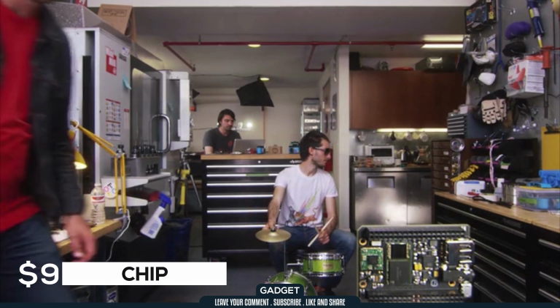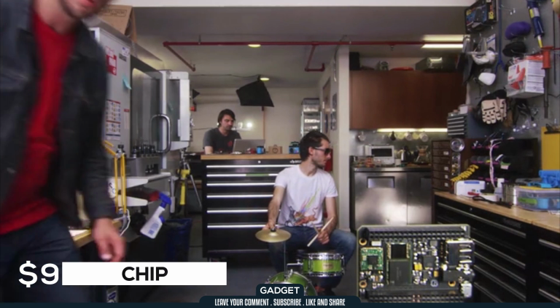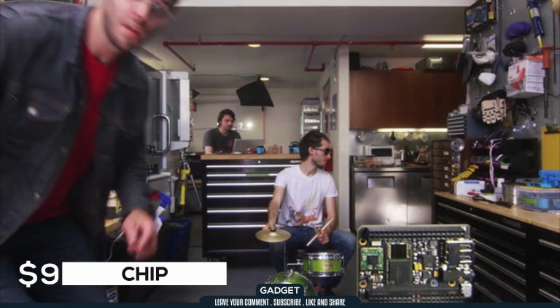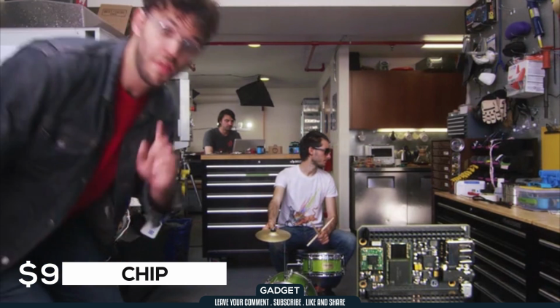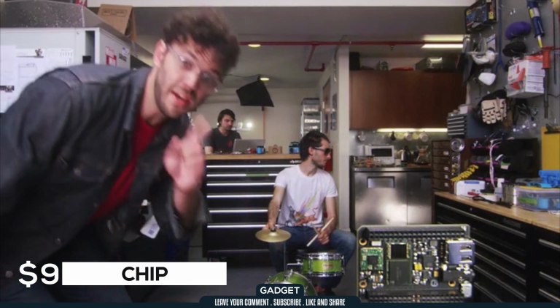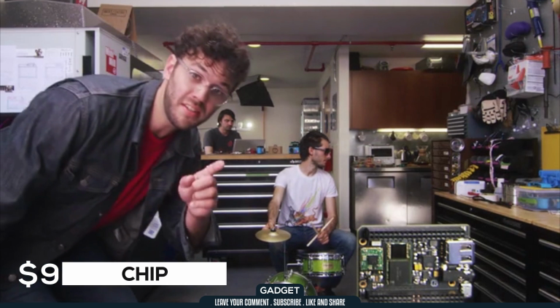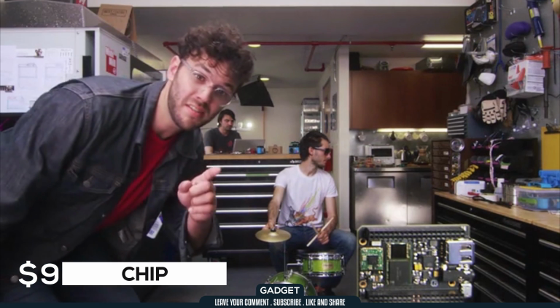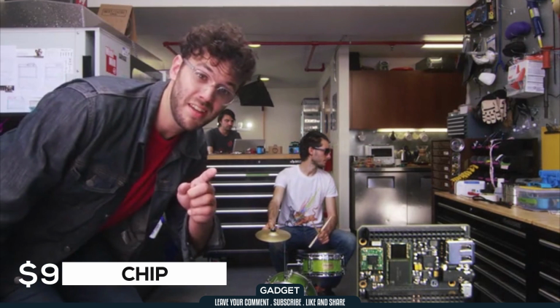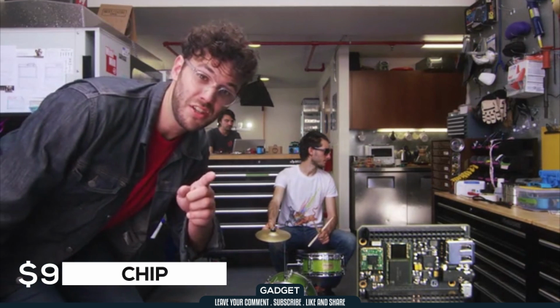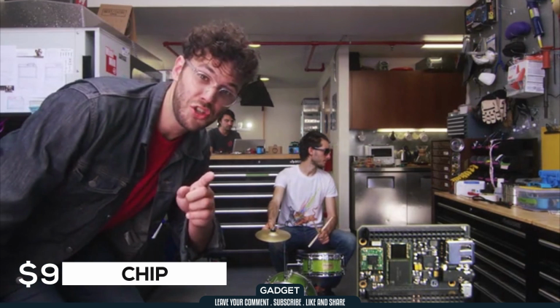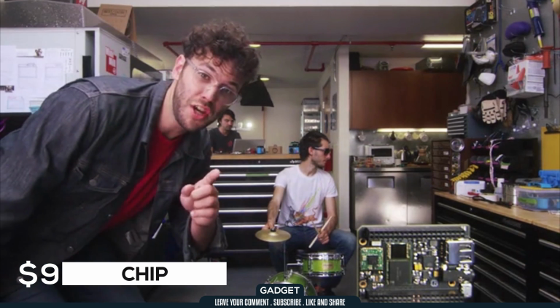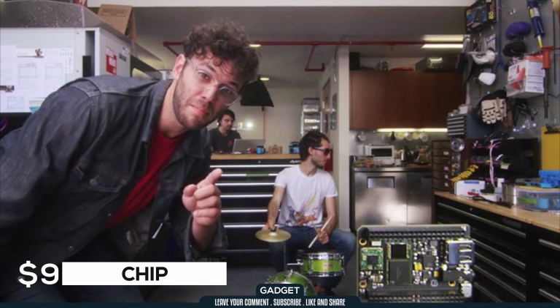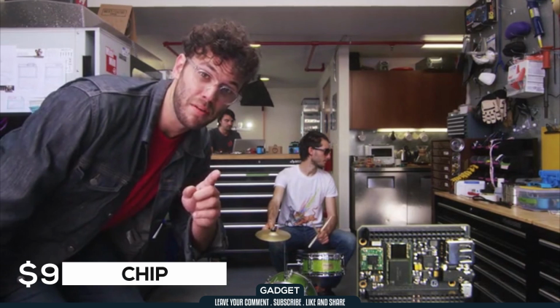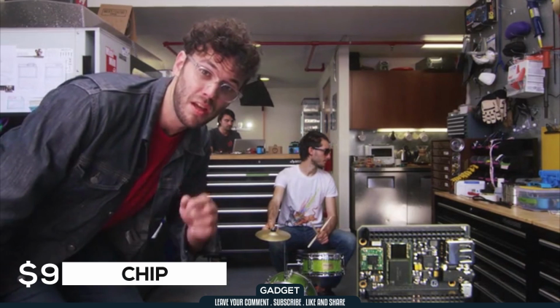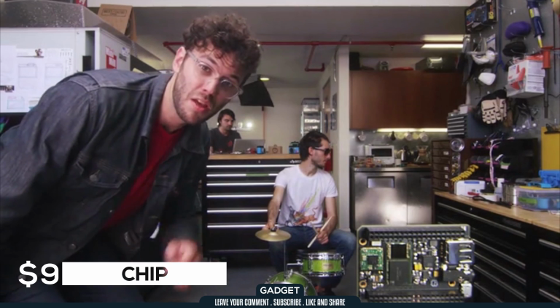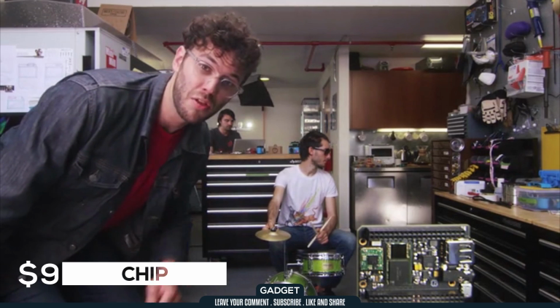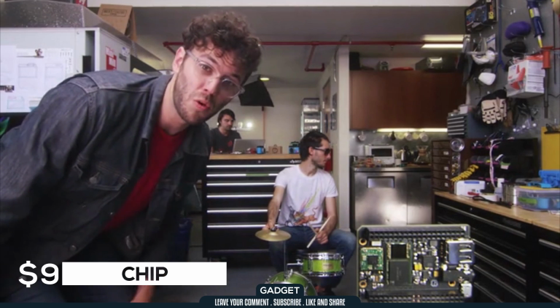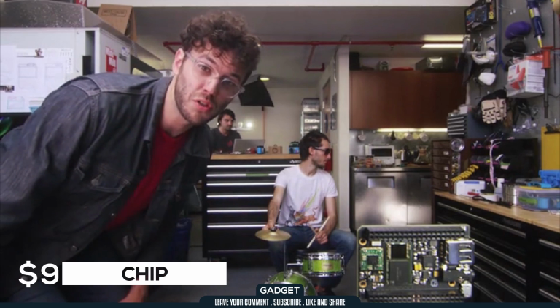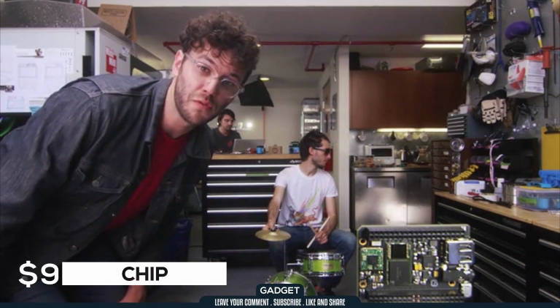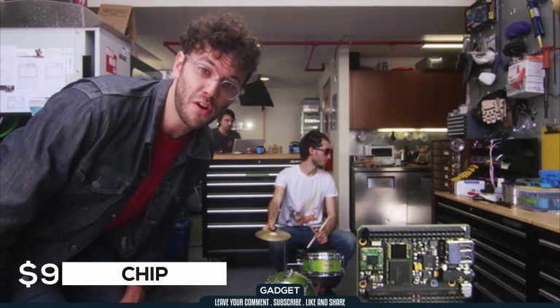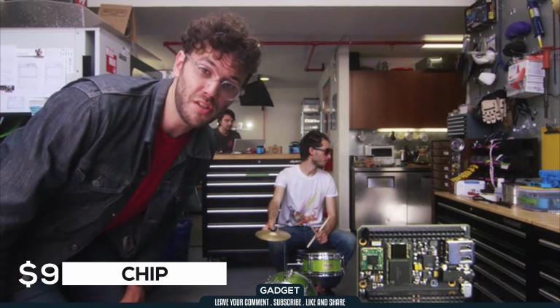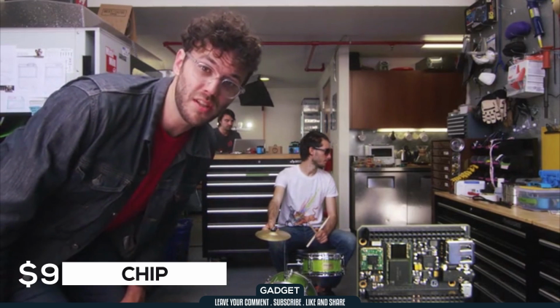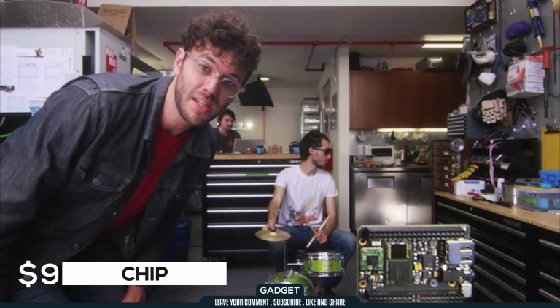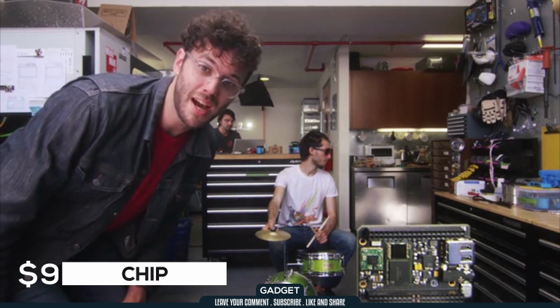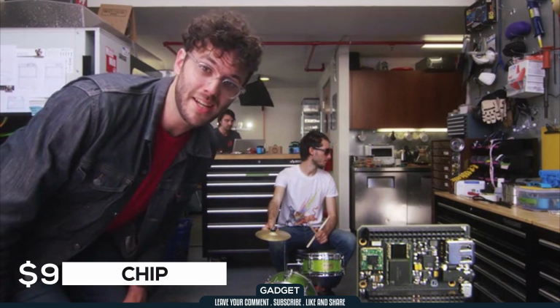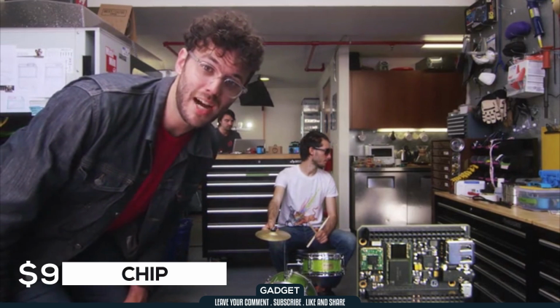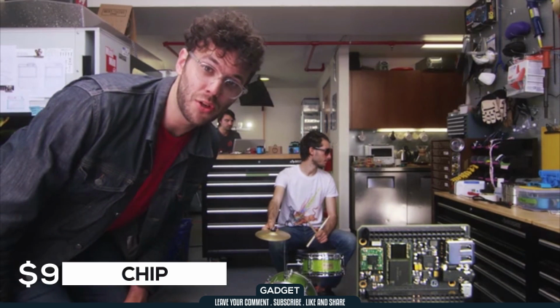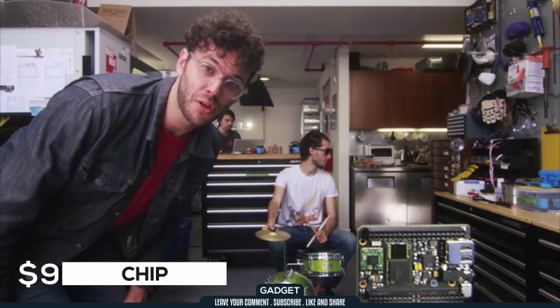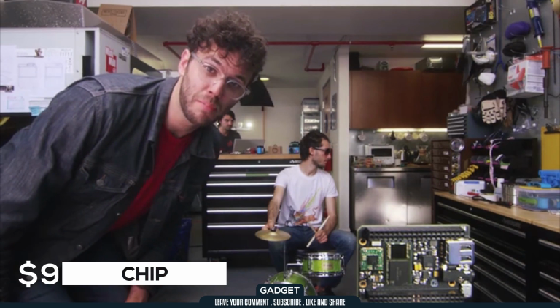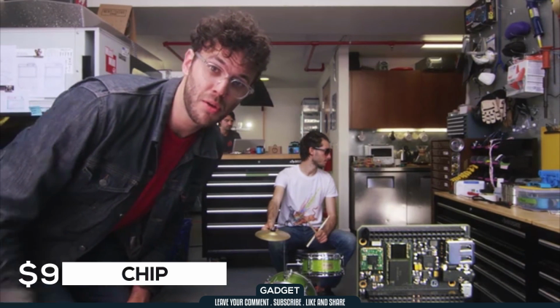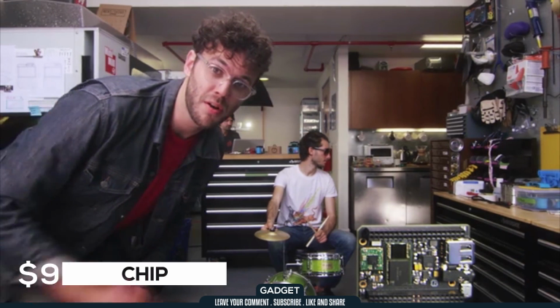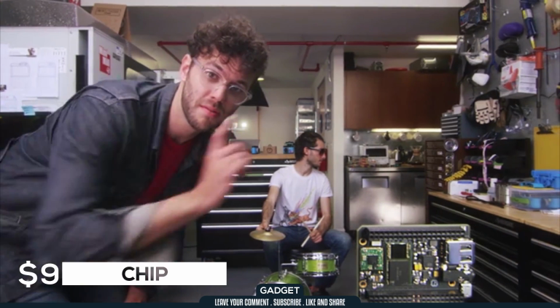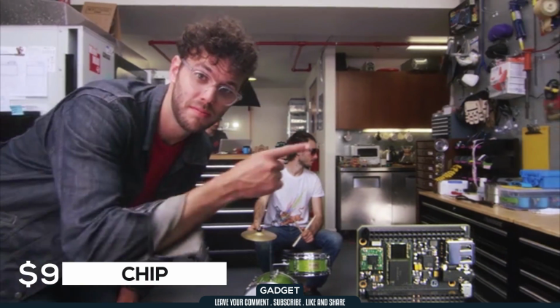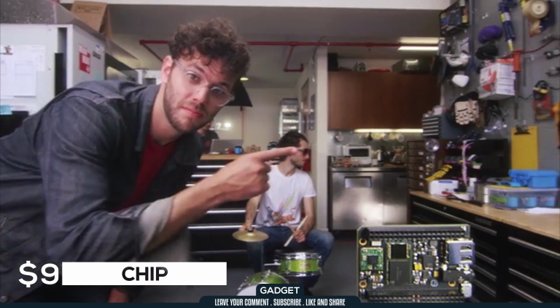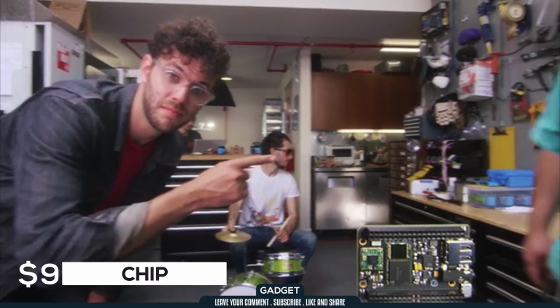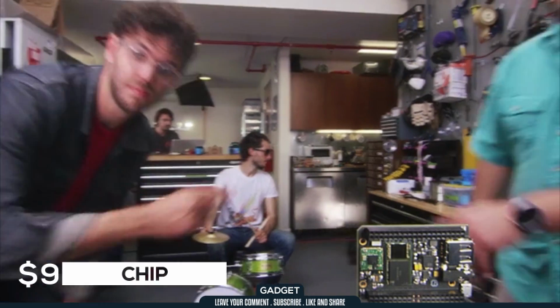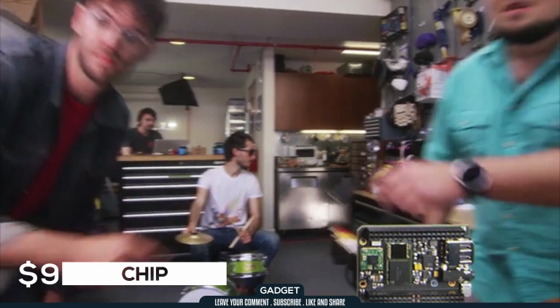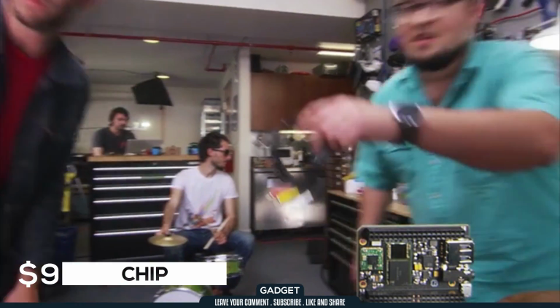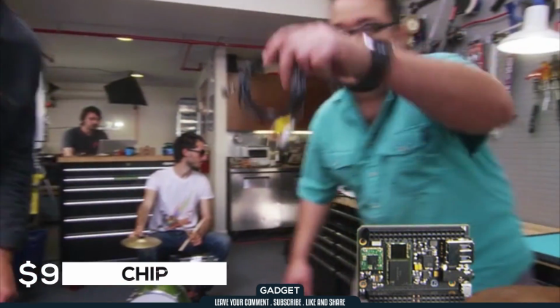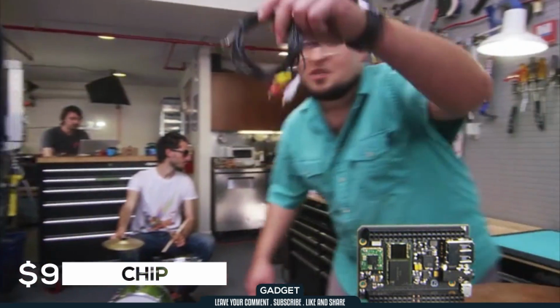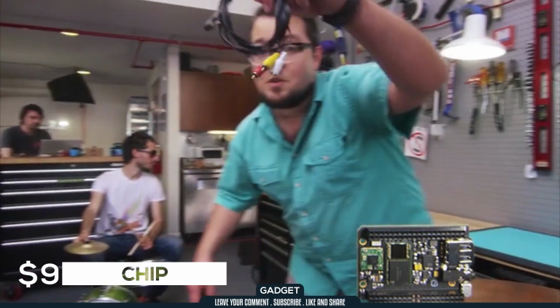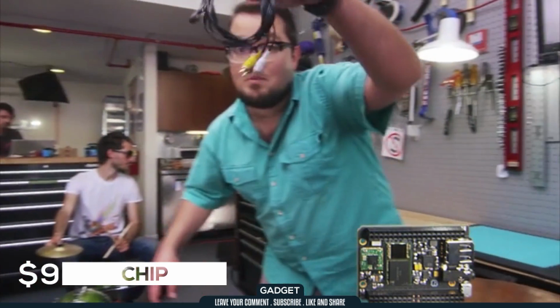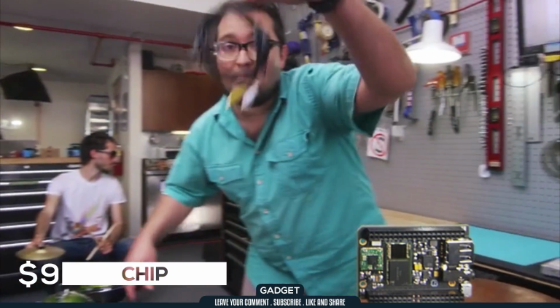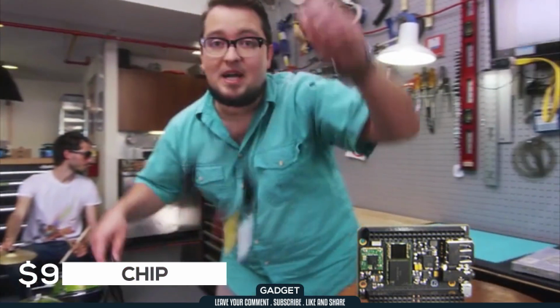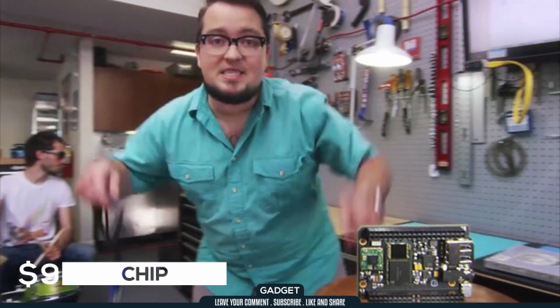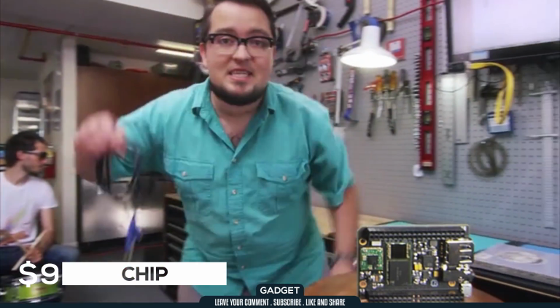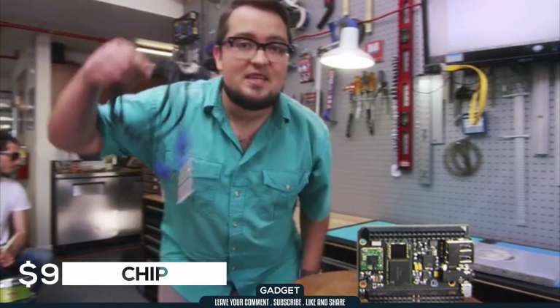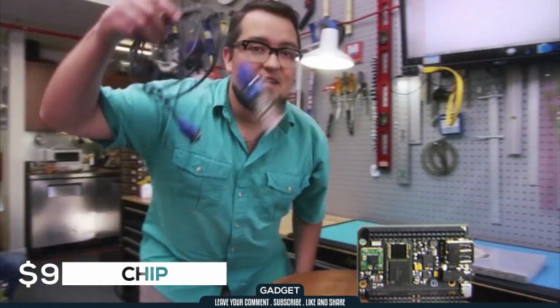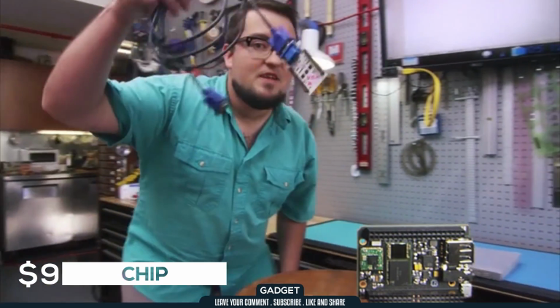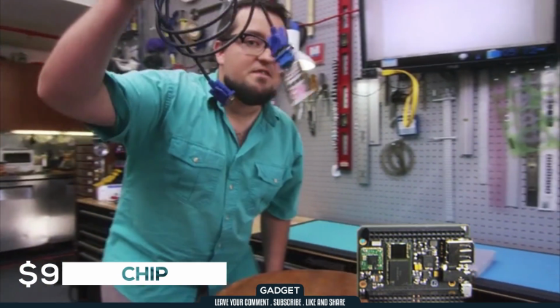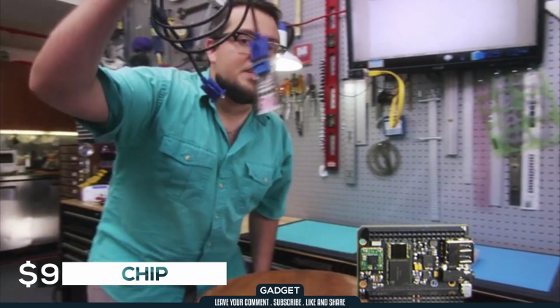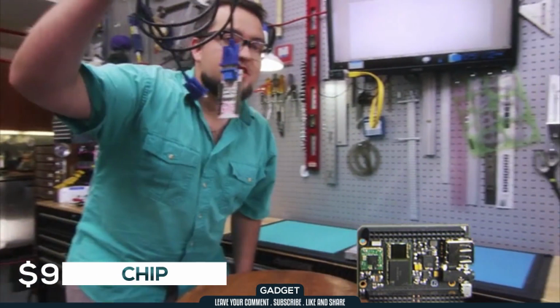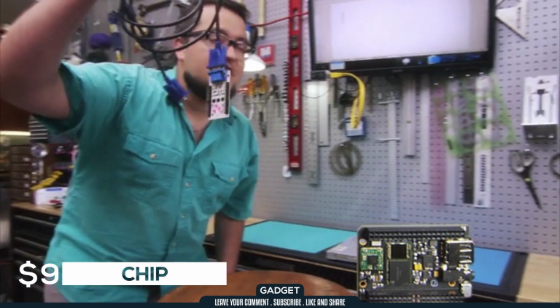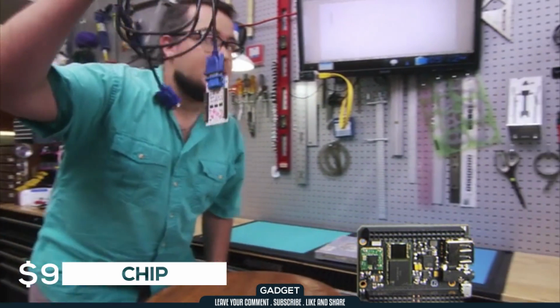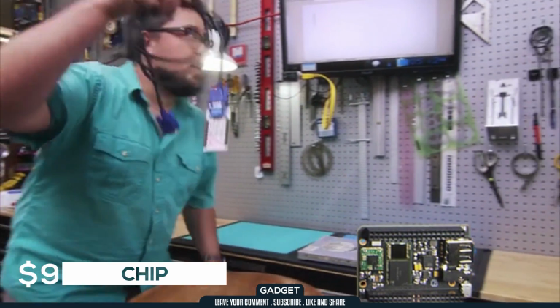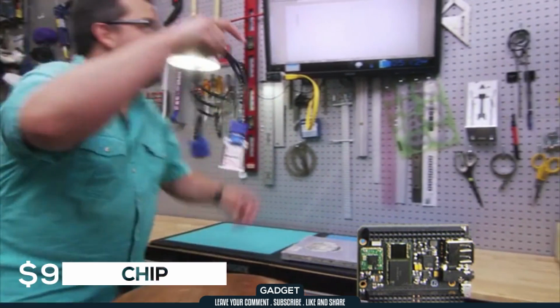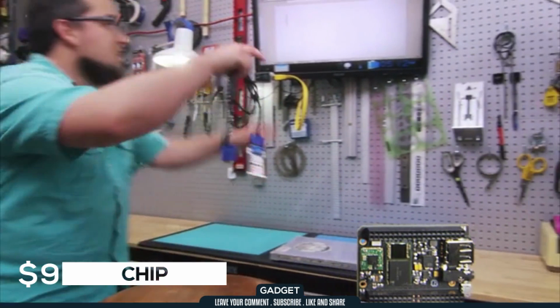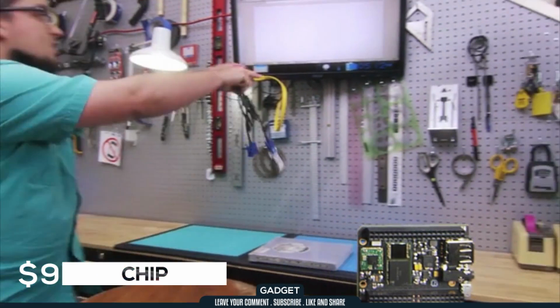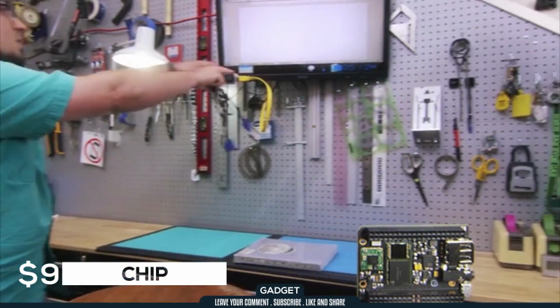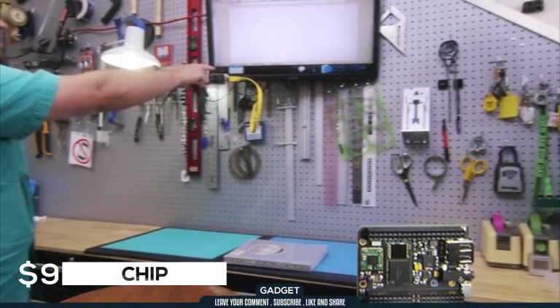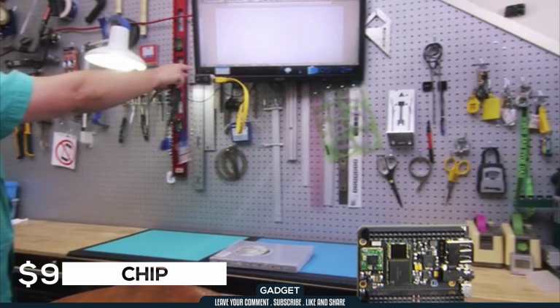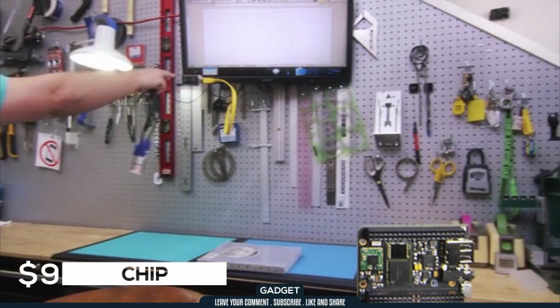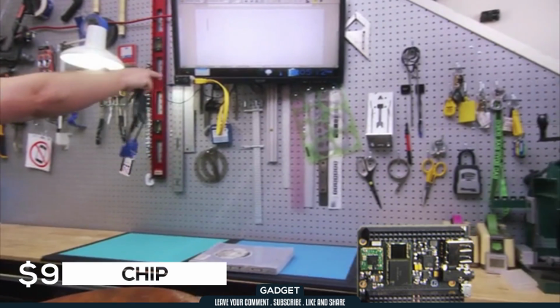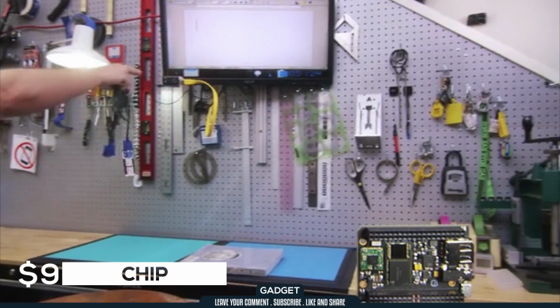This is CHIP, the world's first $9 computer. Connect over composite, VGA, or HDMI.